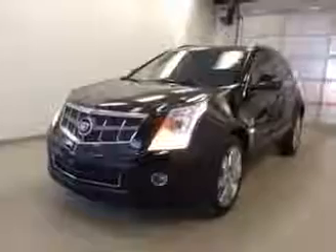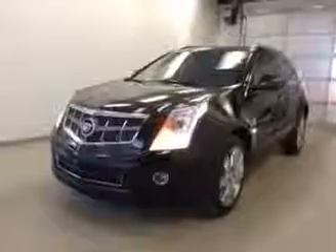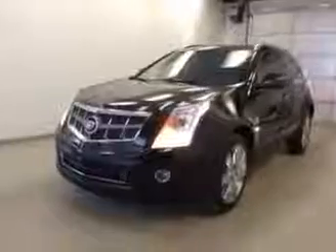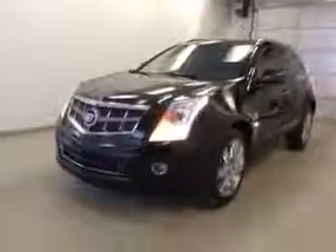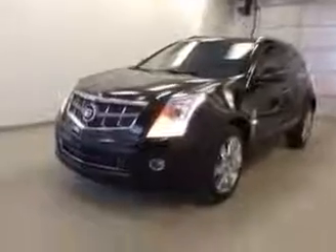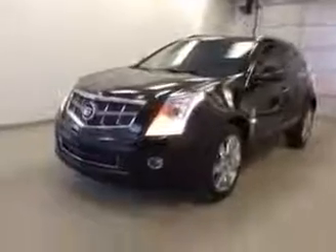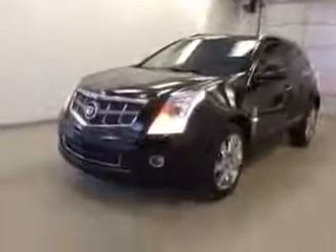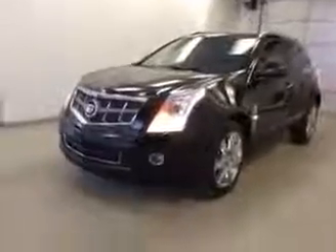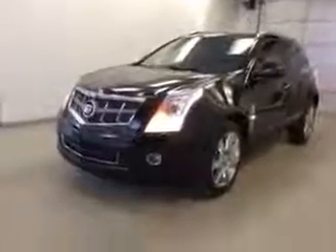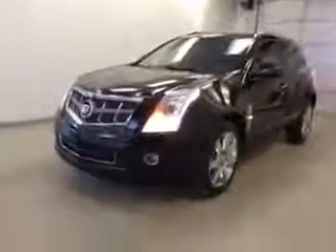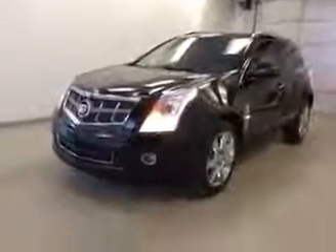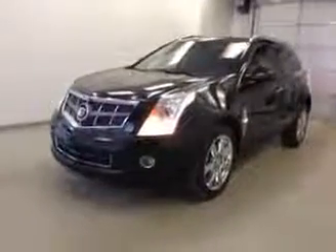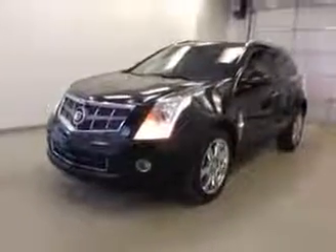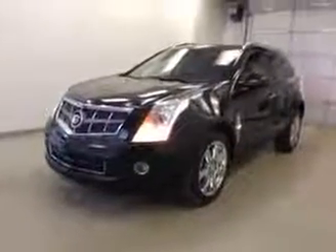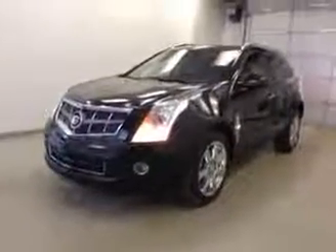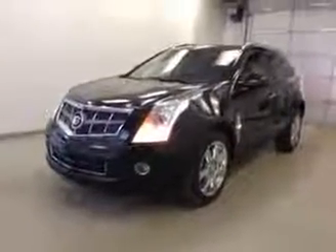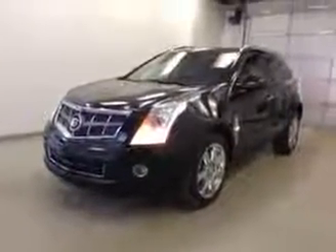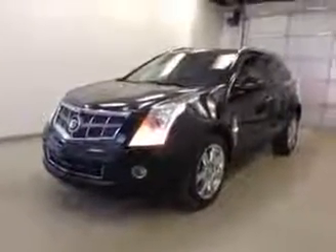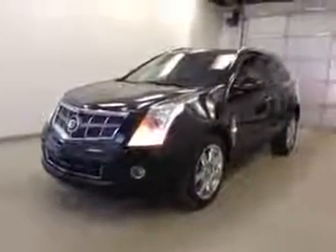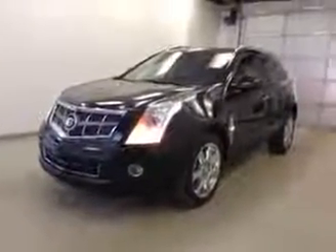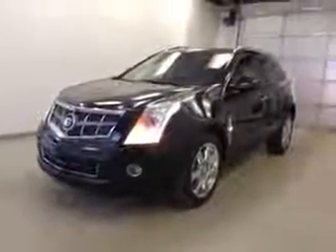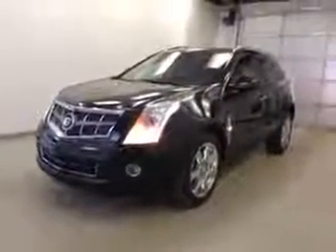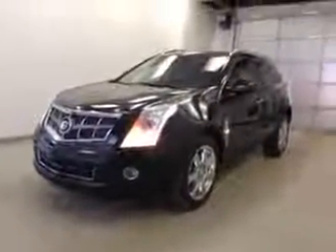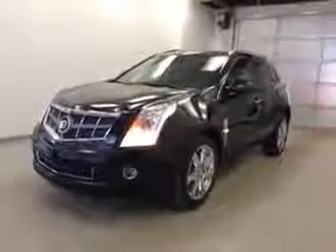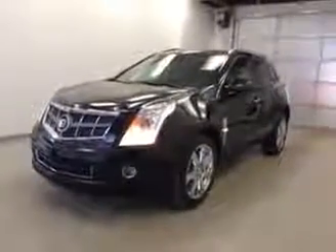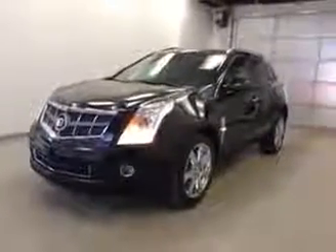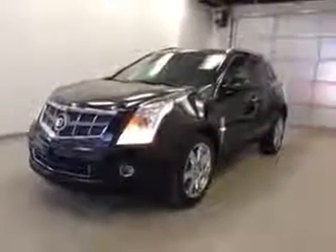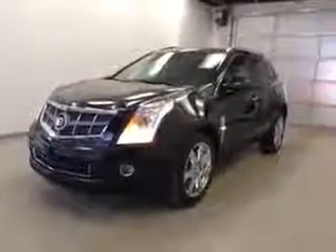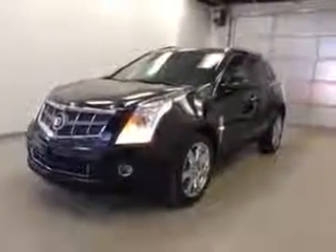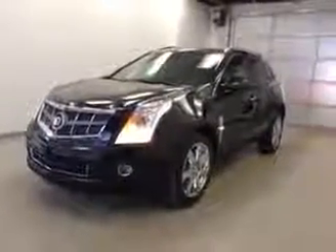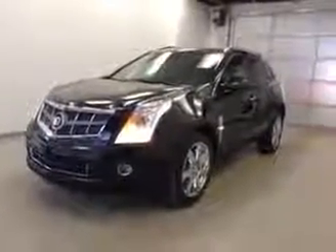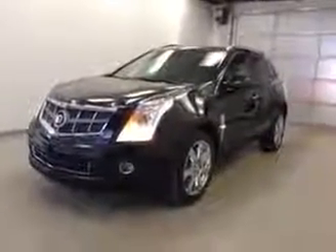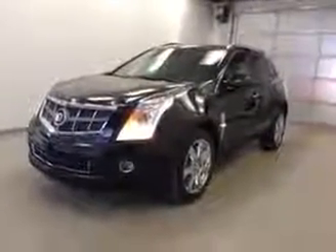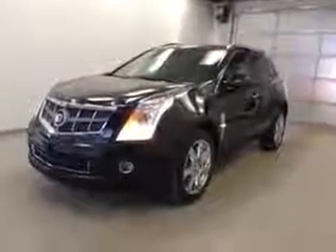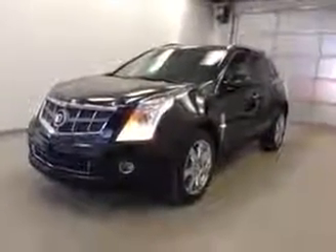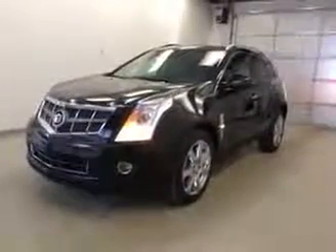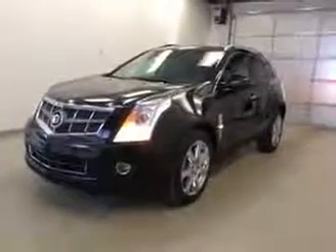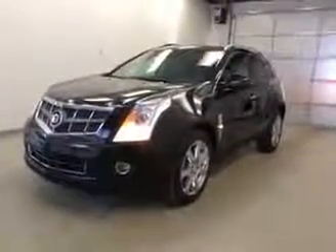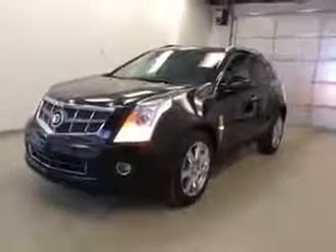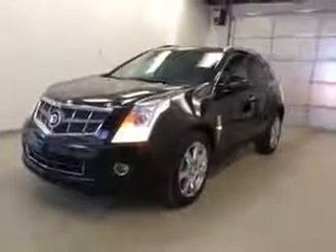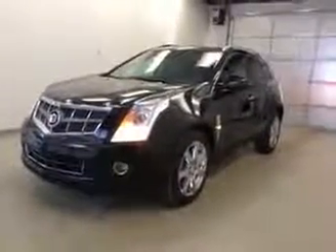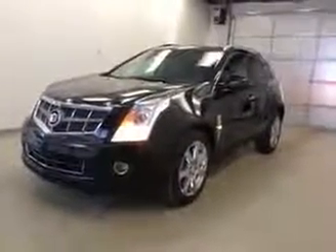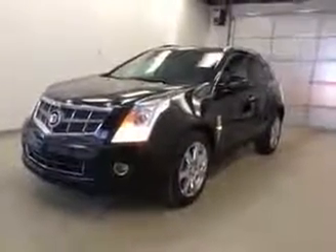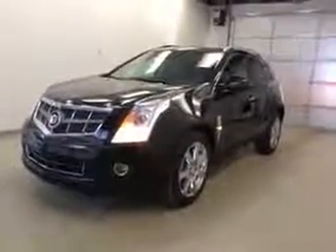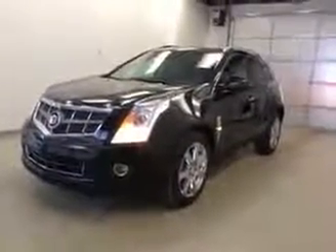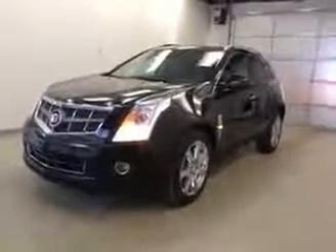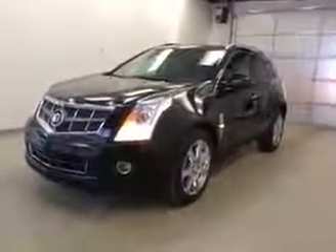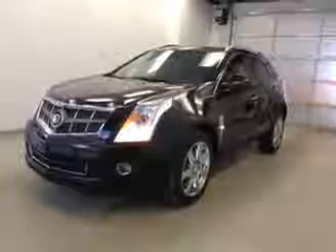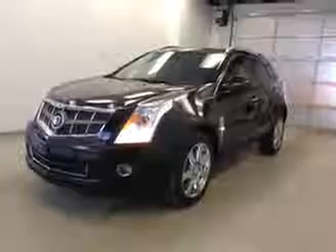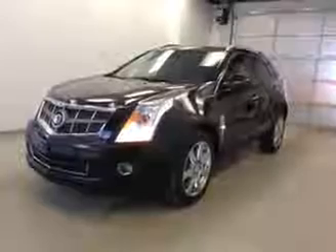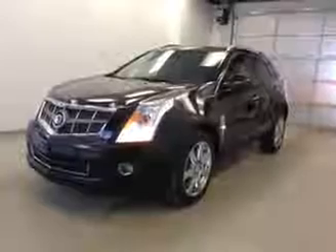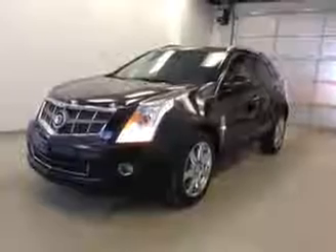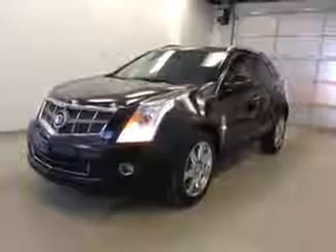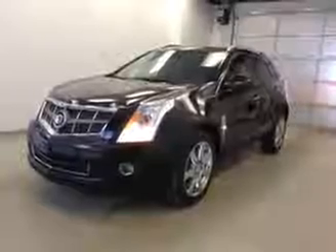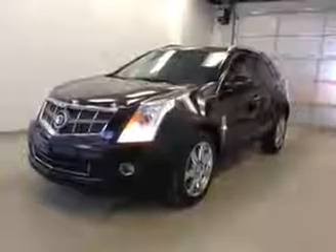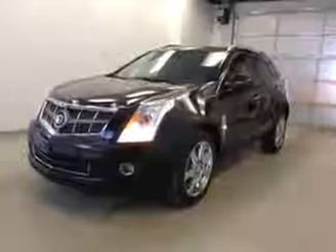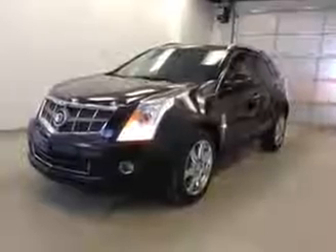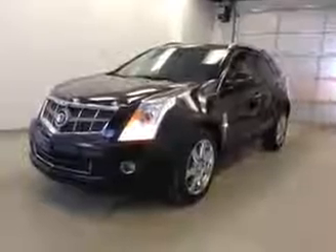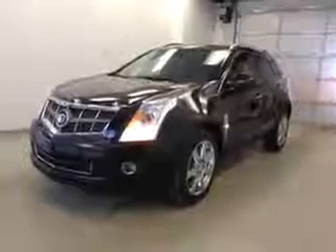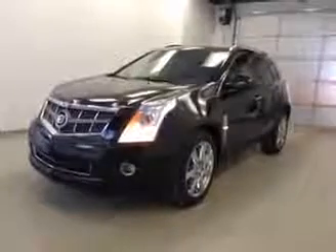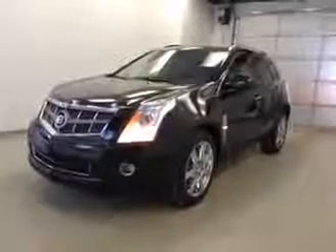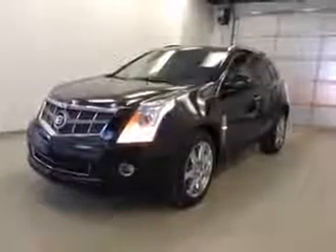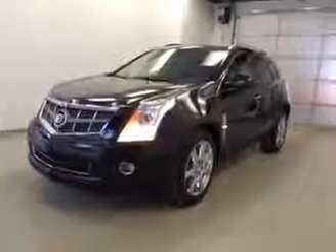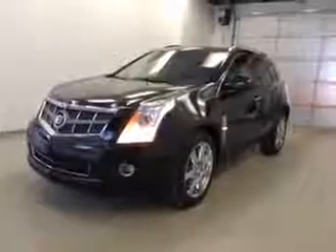Once again, this is stock number 117264, 2011 Cadillac SRX4 all-wheel drive. Exterior color is black.